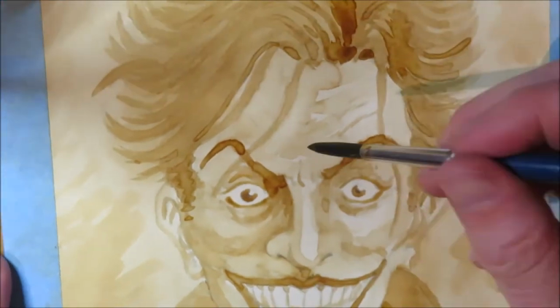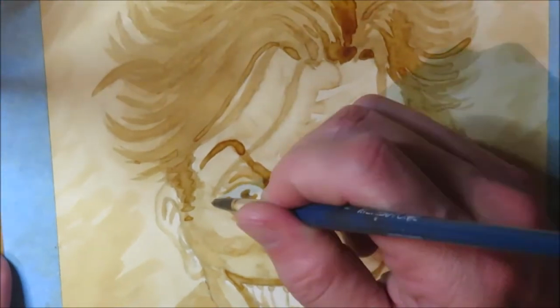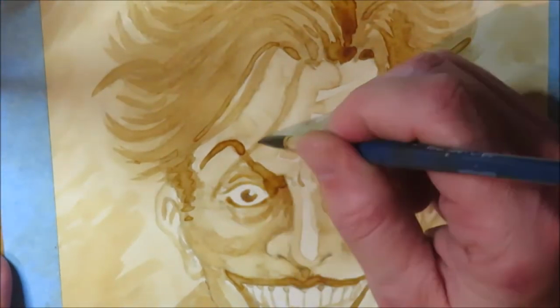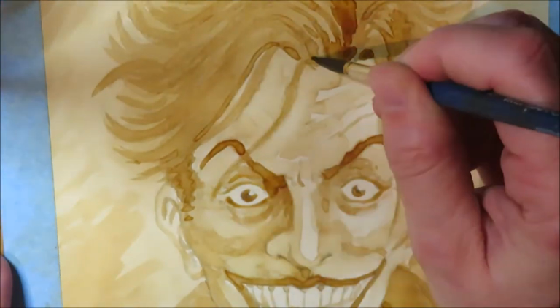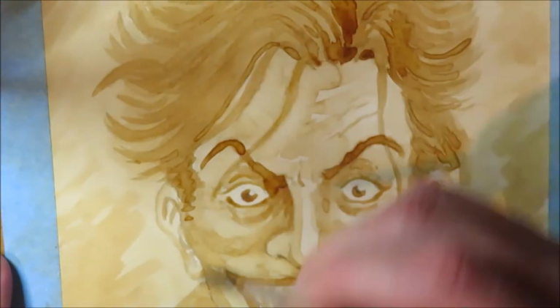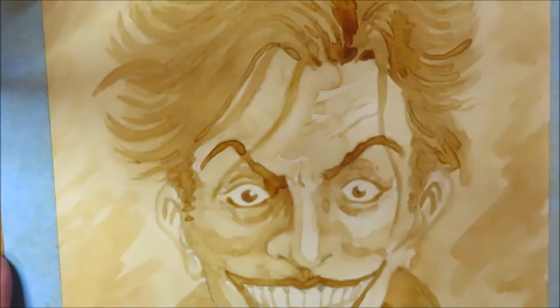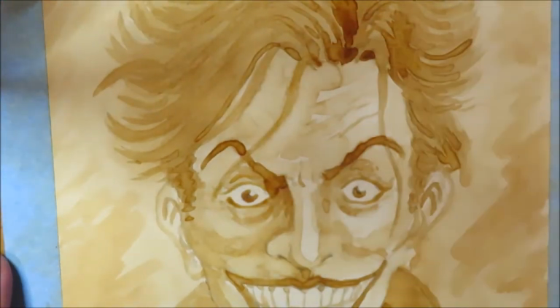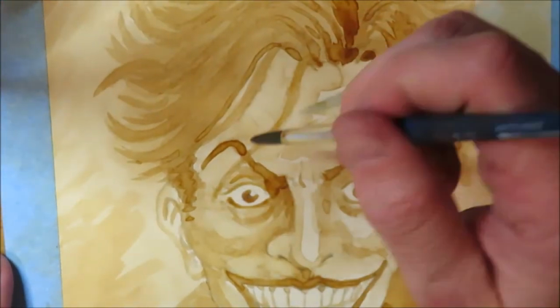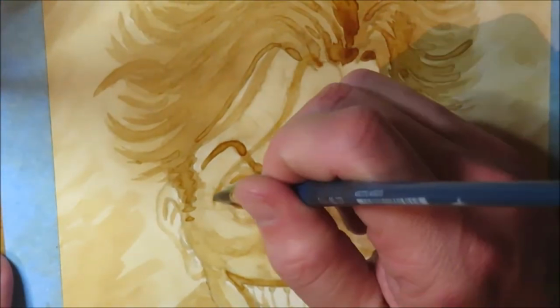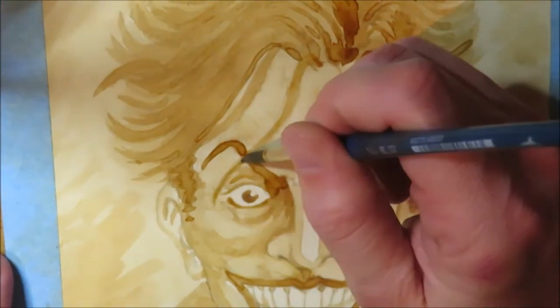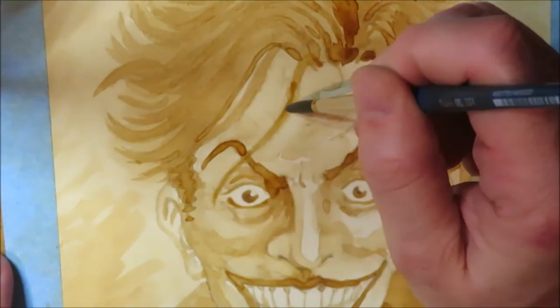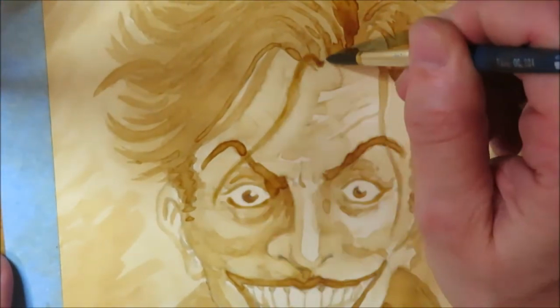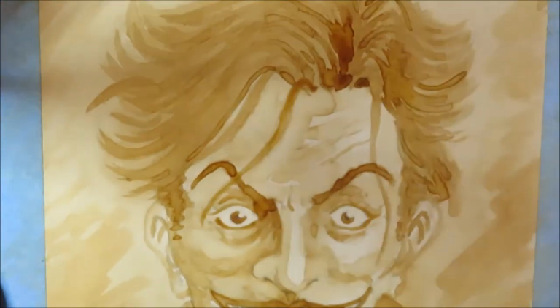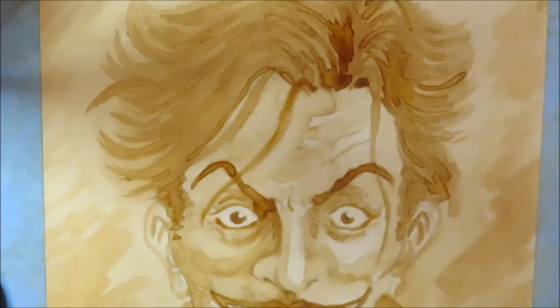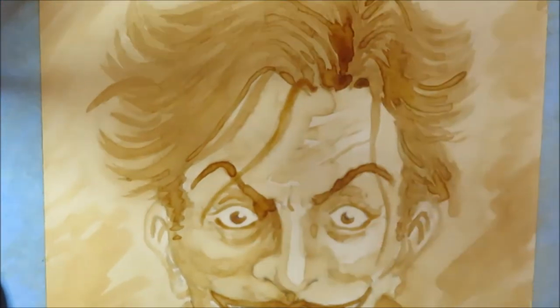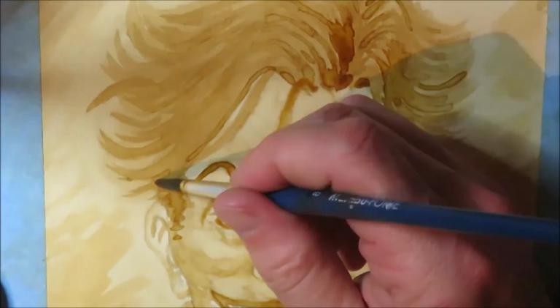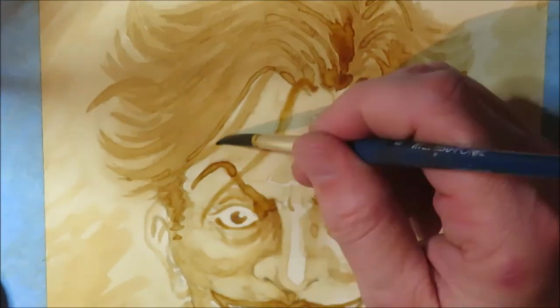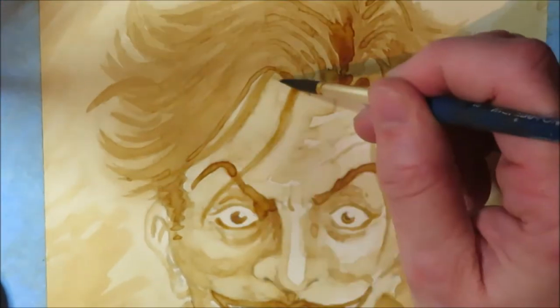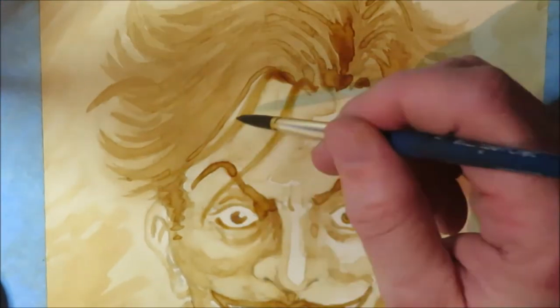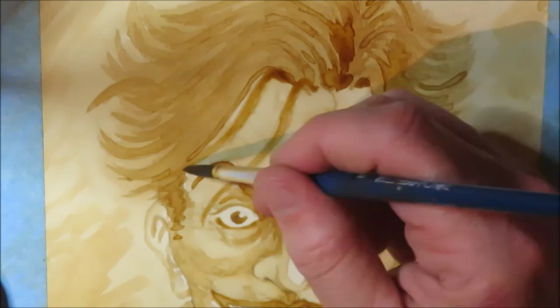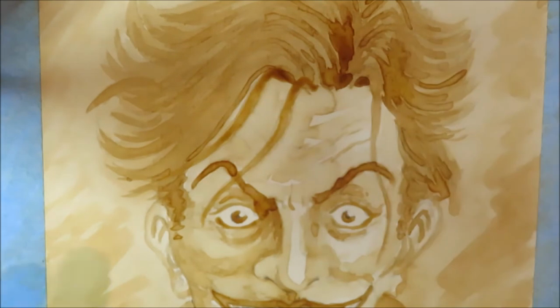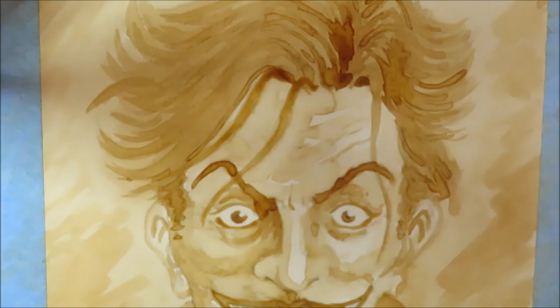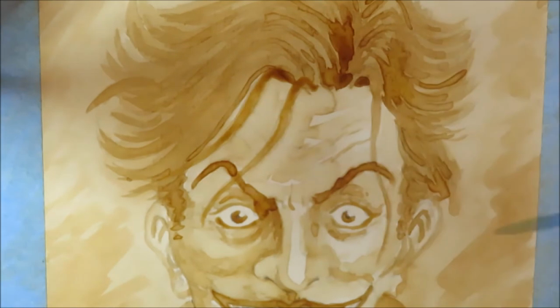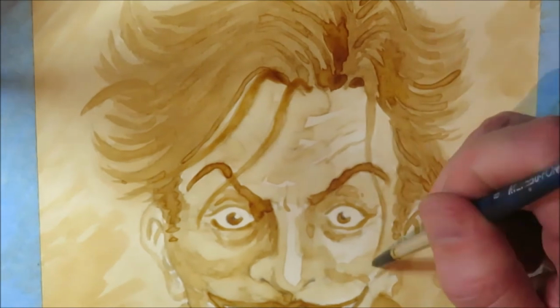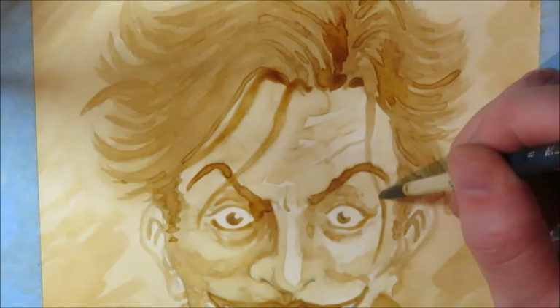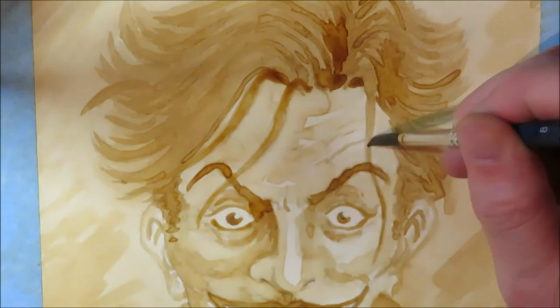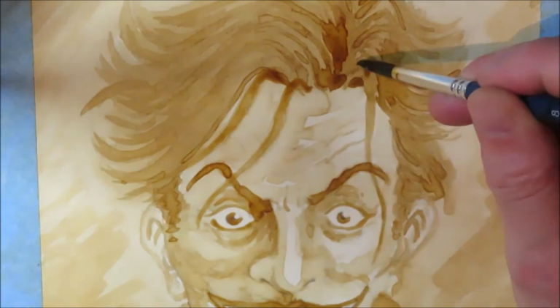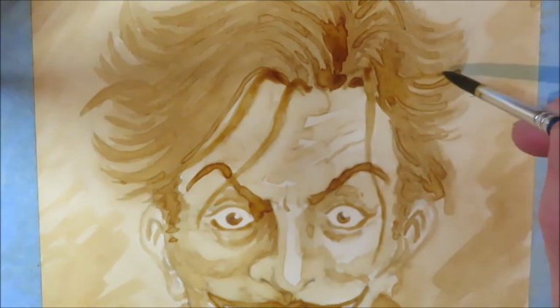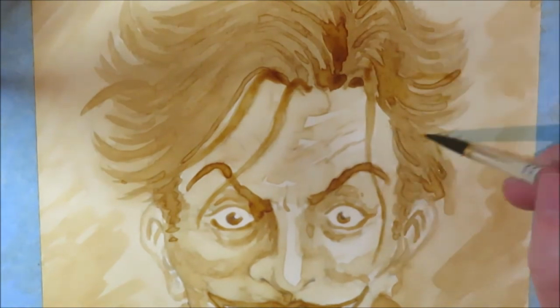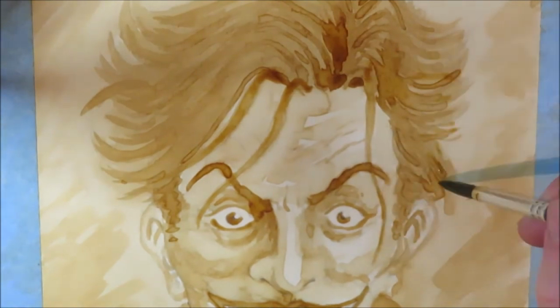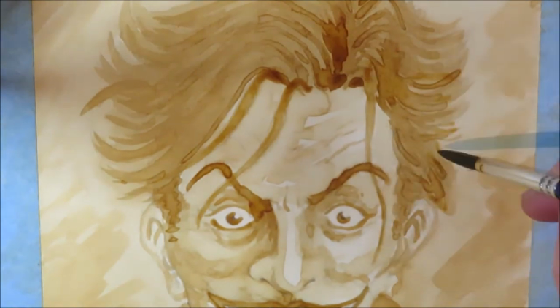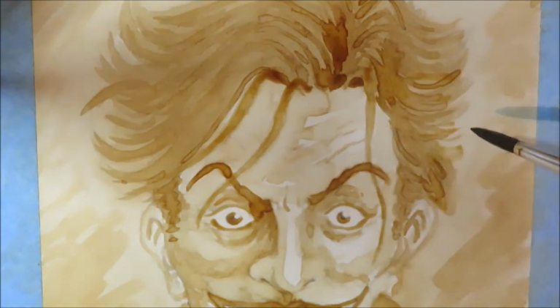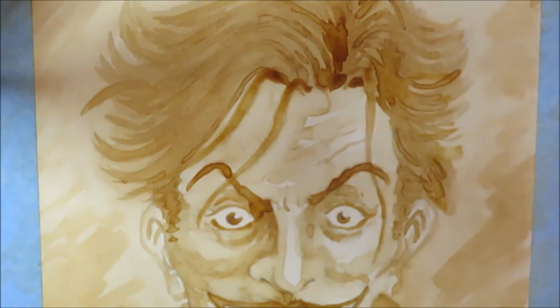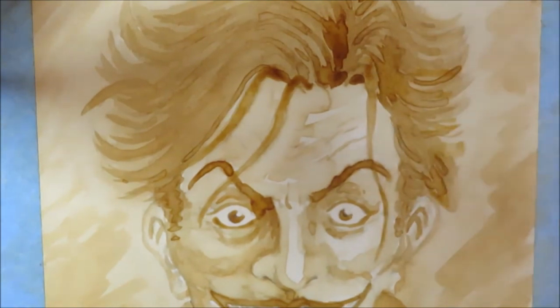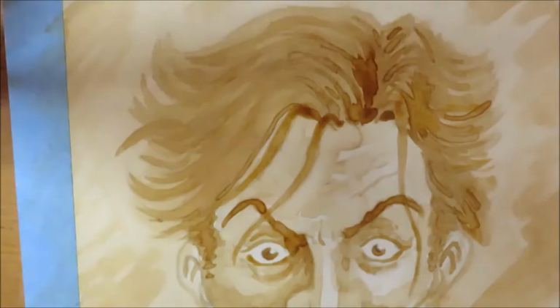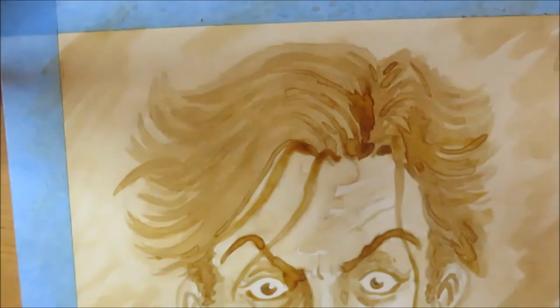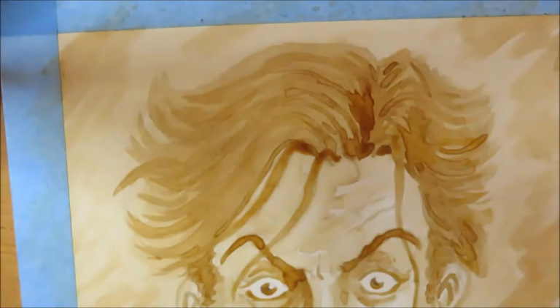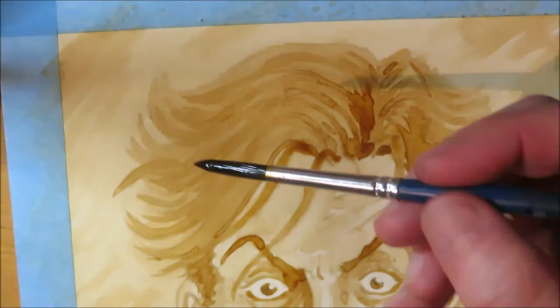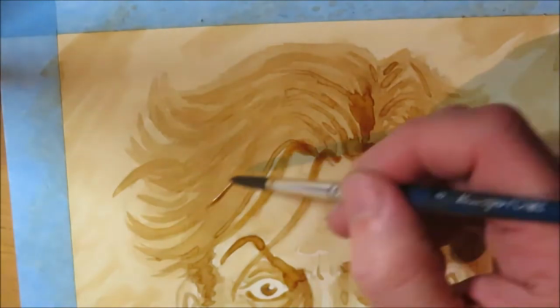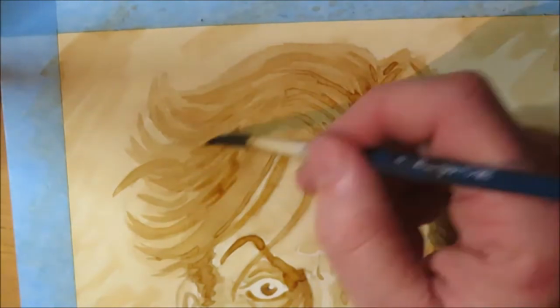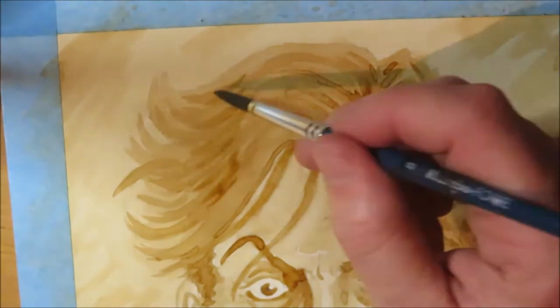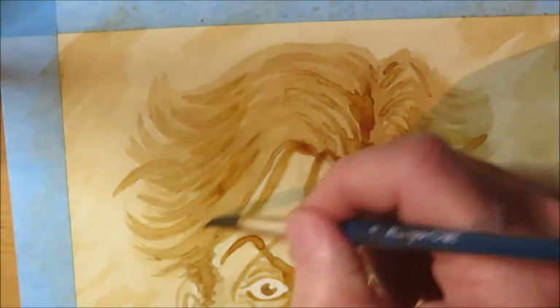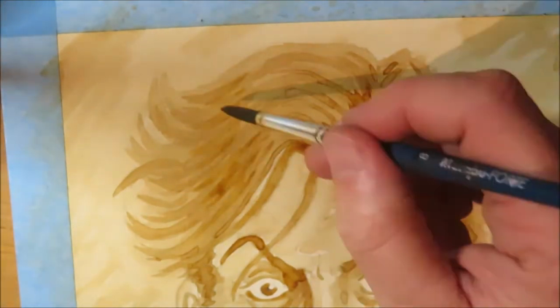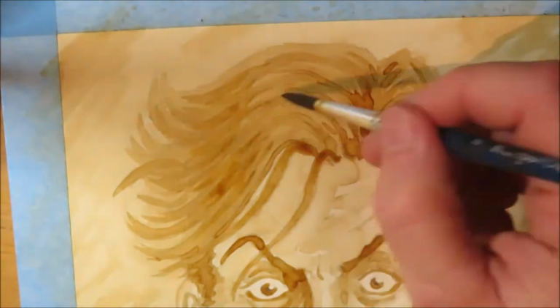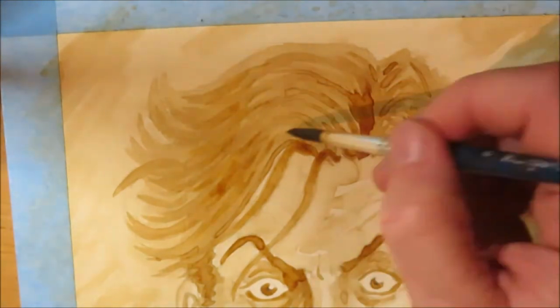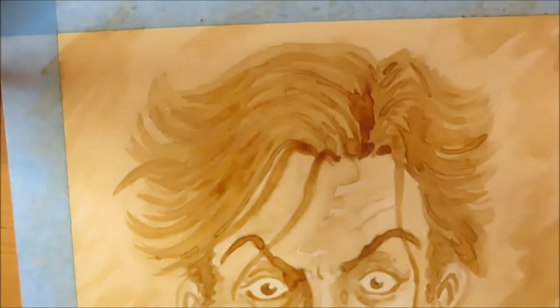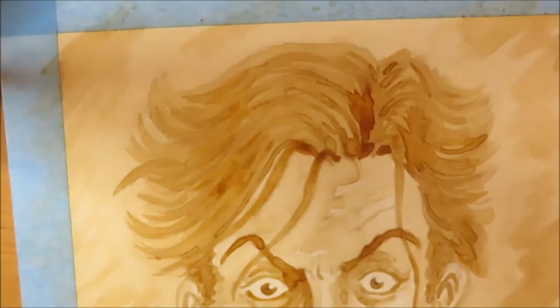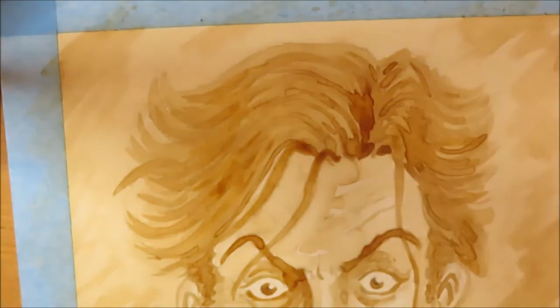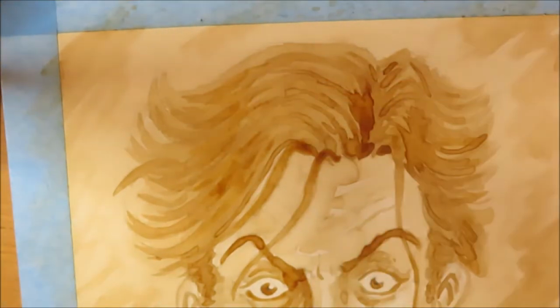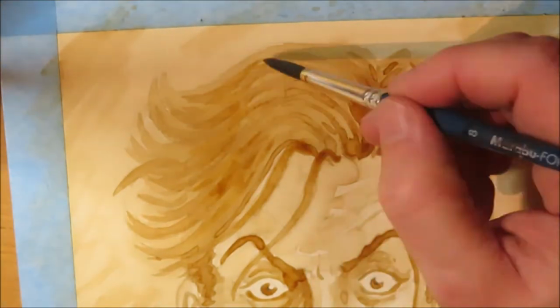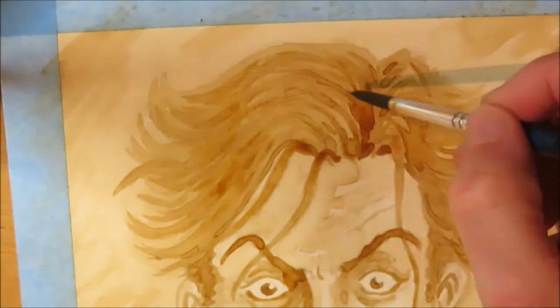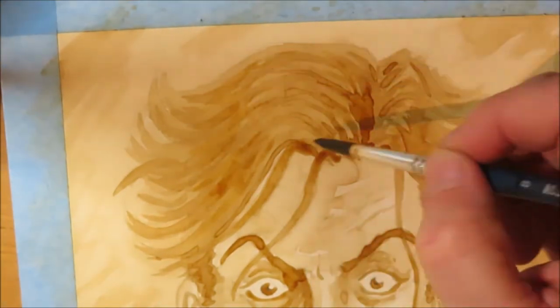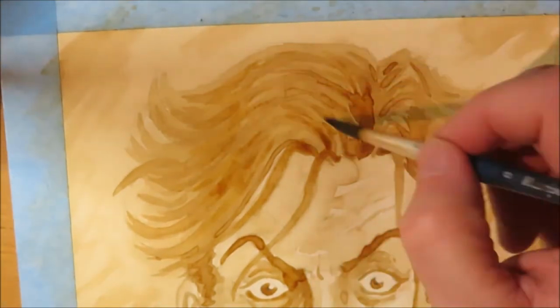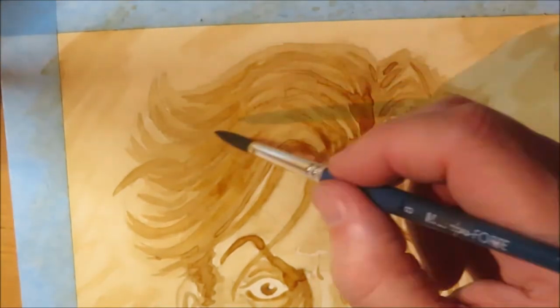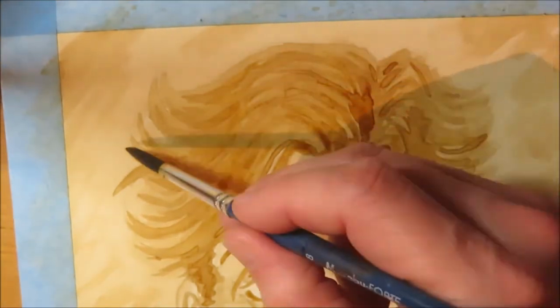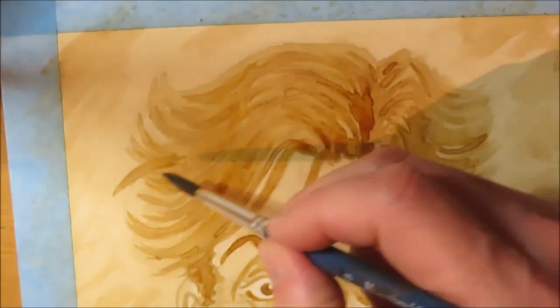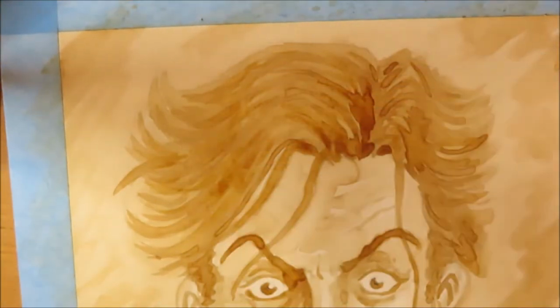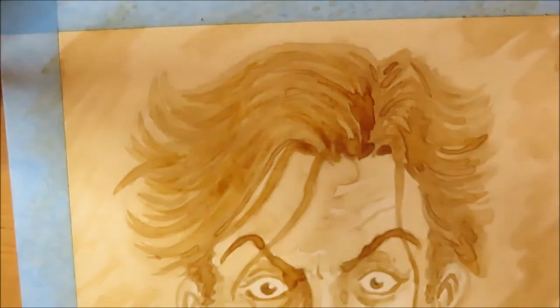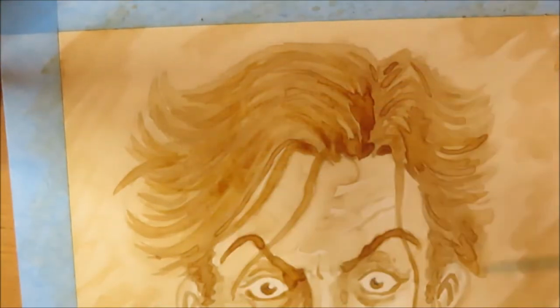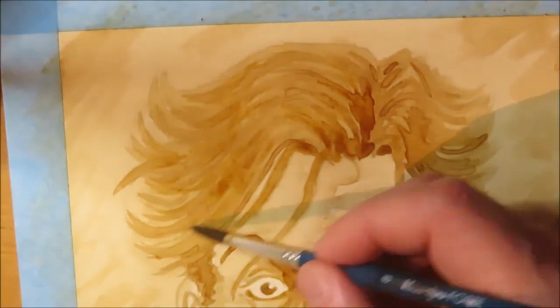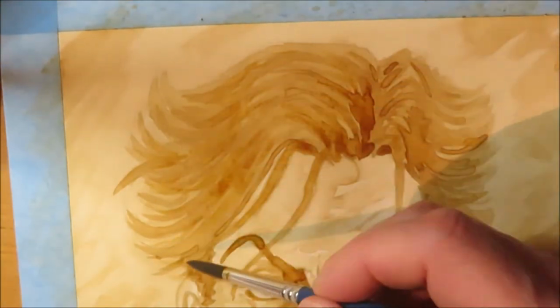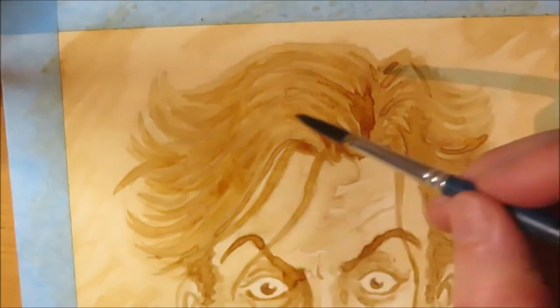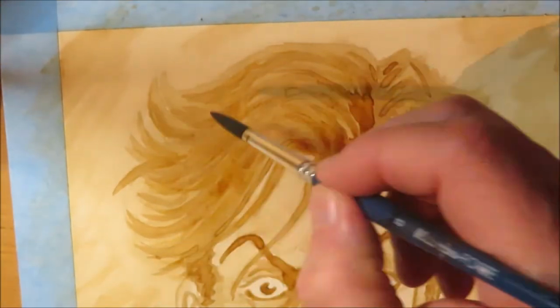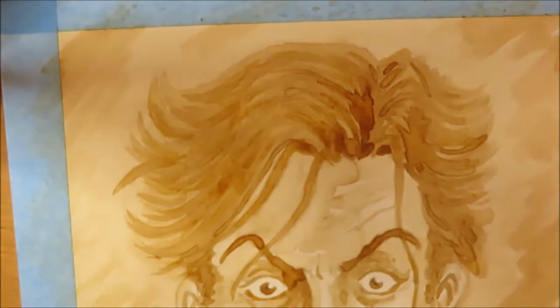I chose to add some little details with a brown fine liner and to add some white highlights with white gouache, but you don't have to do that if you don't want to.